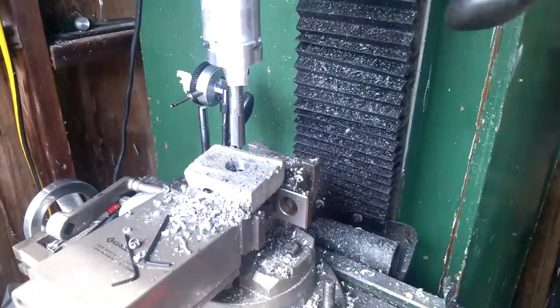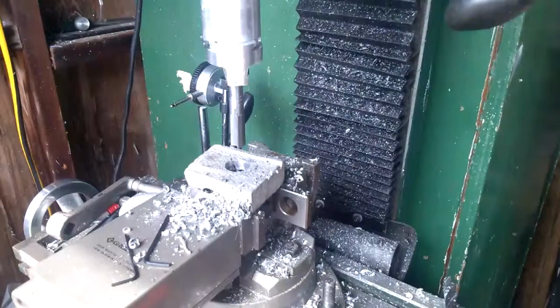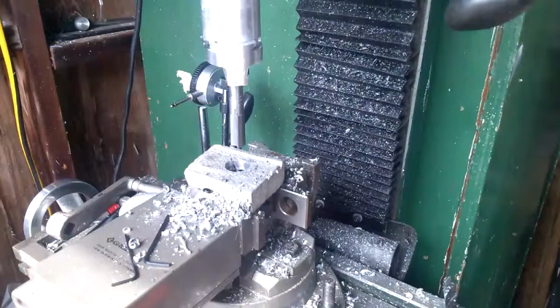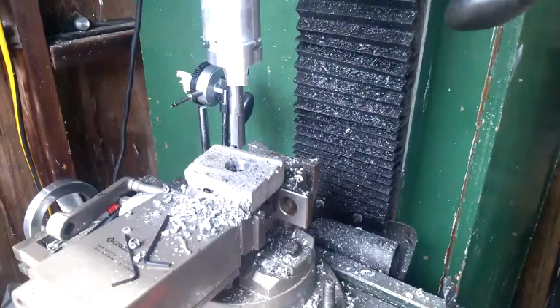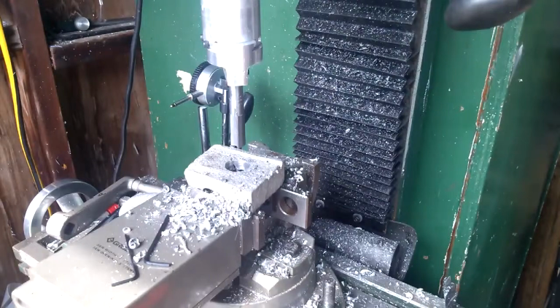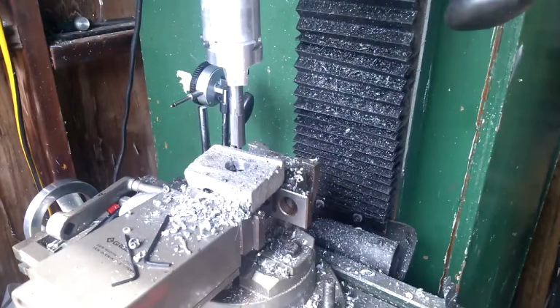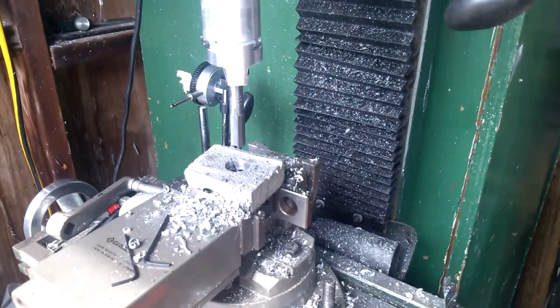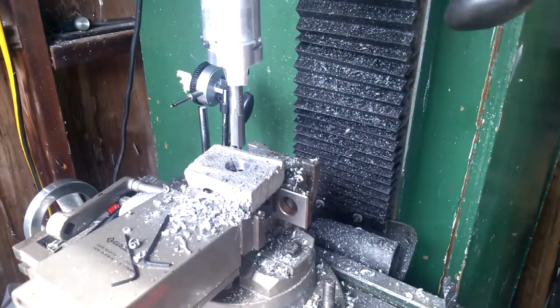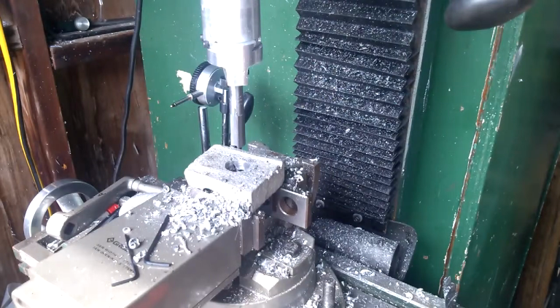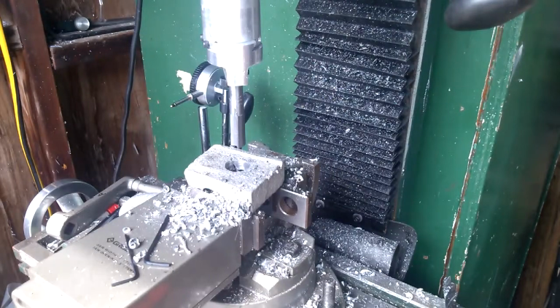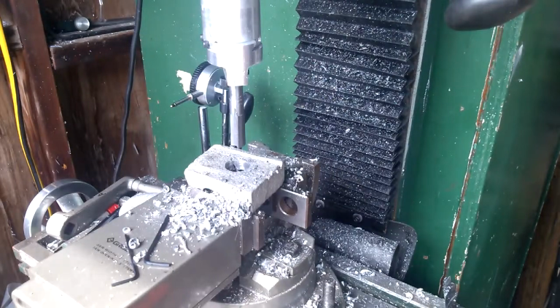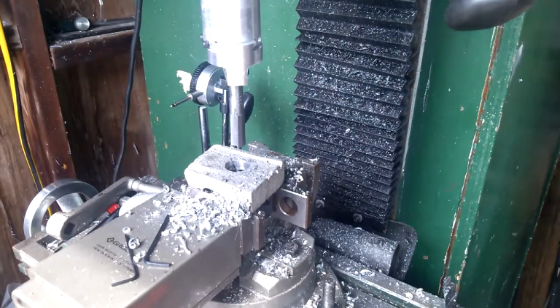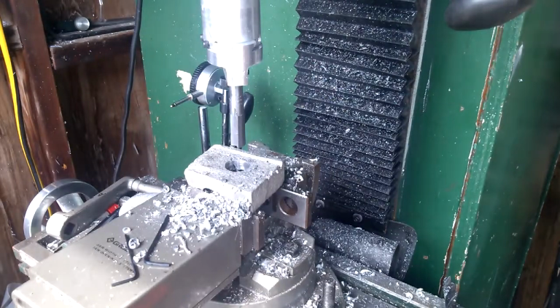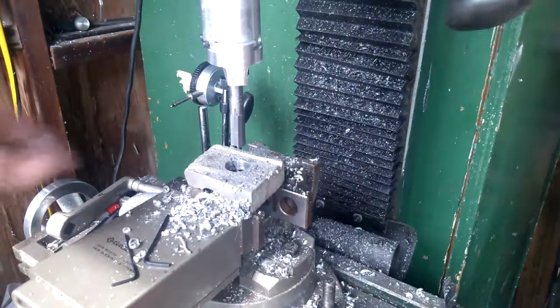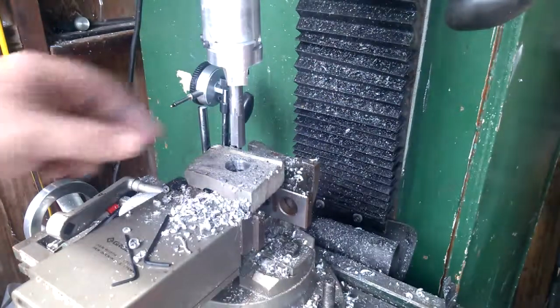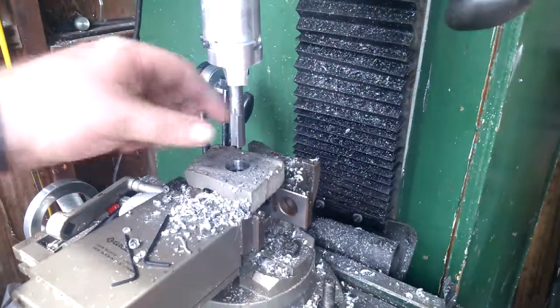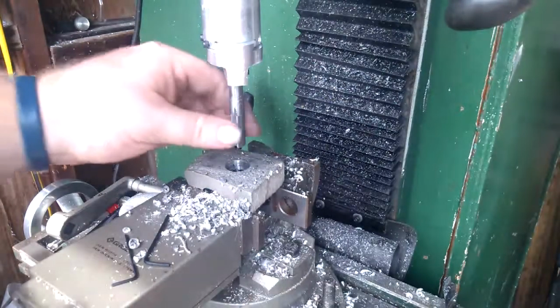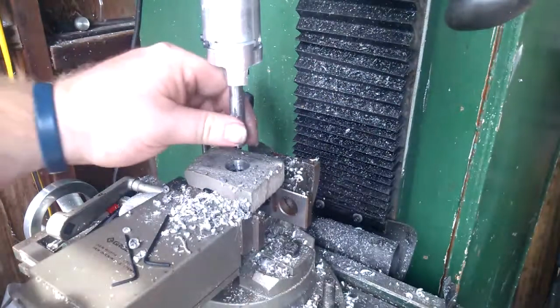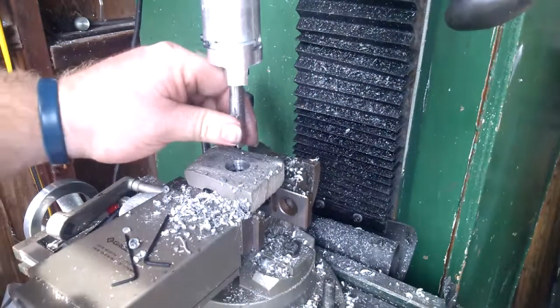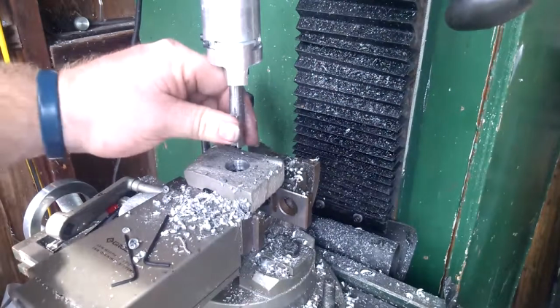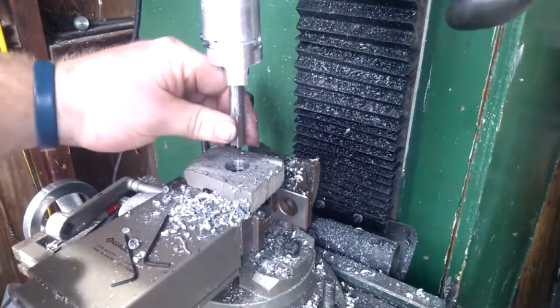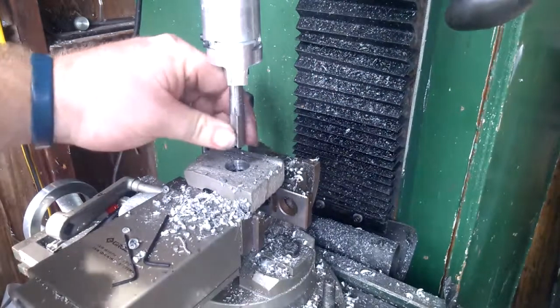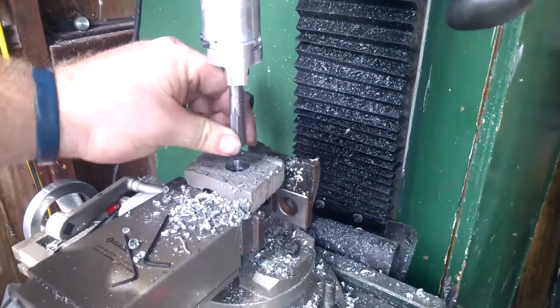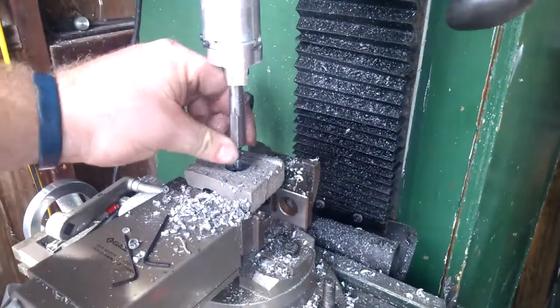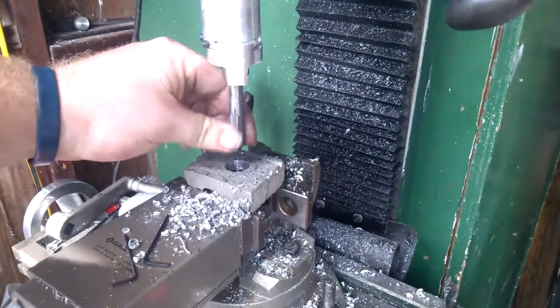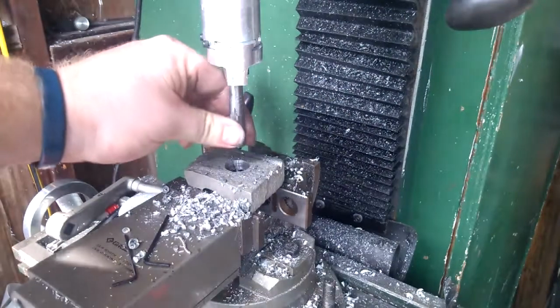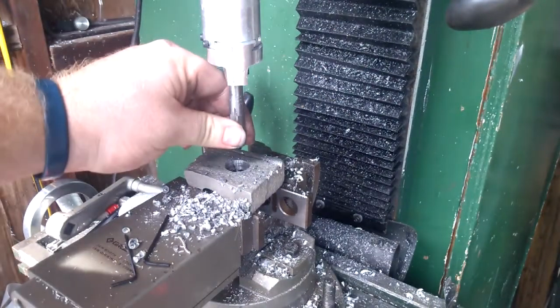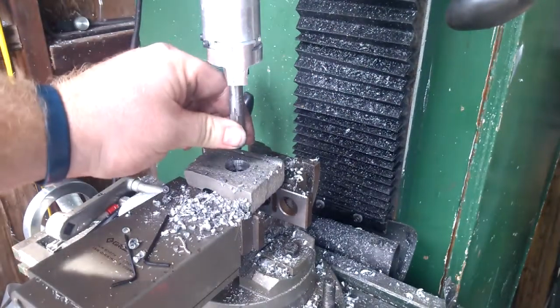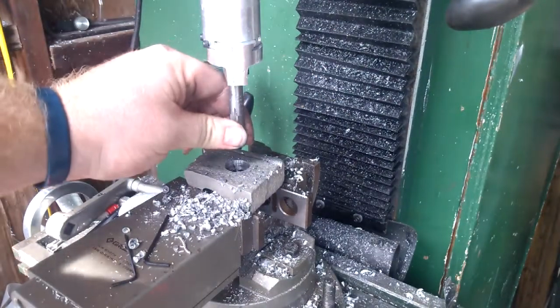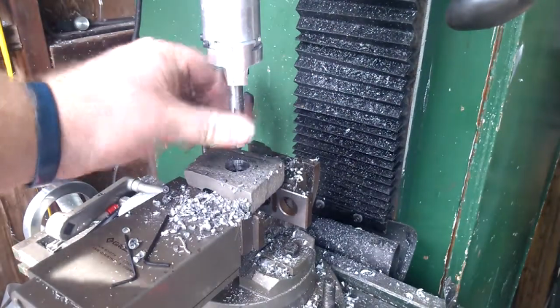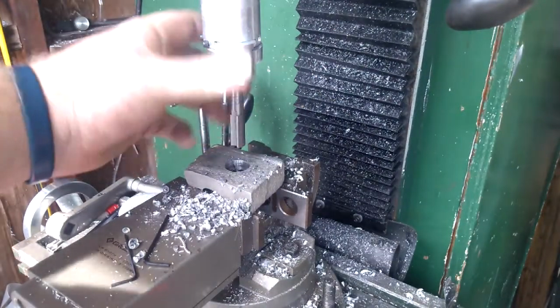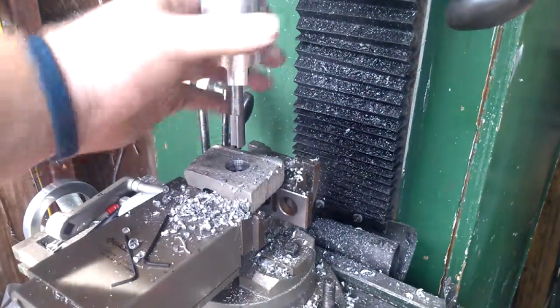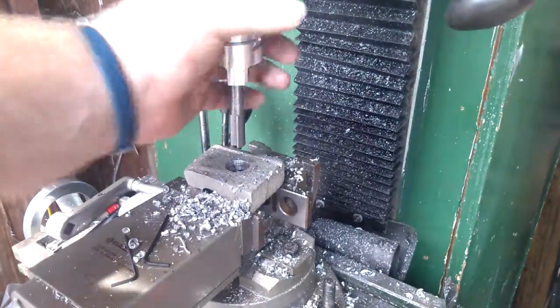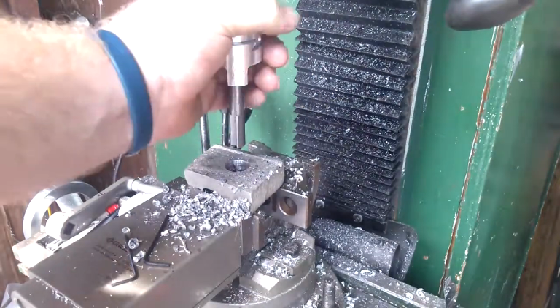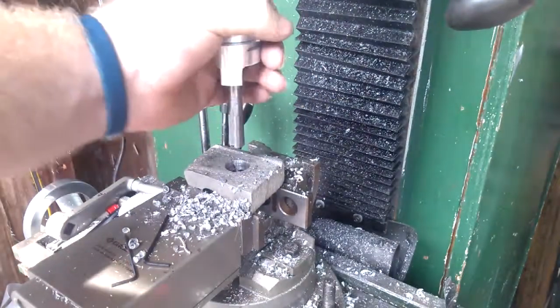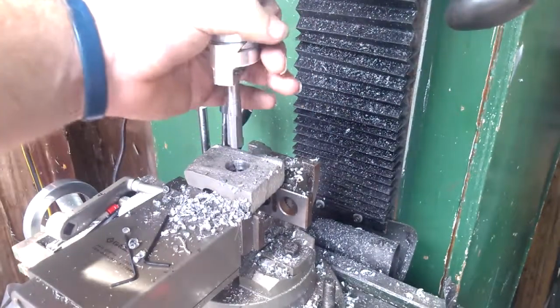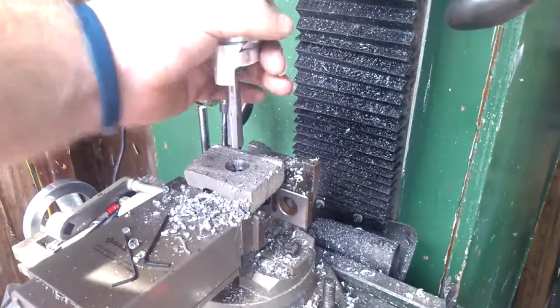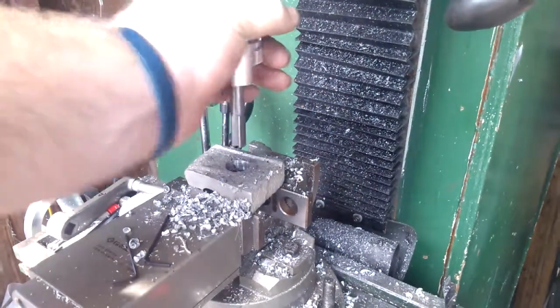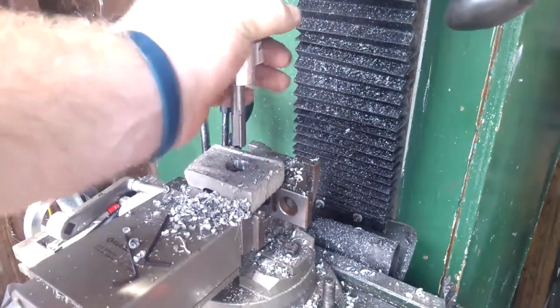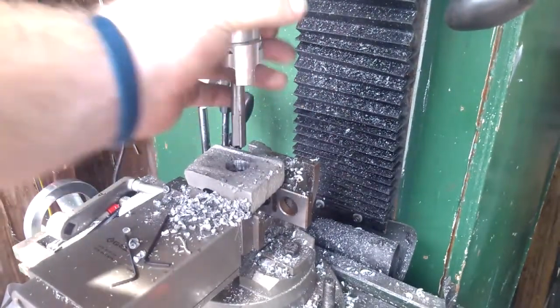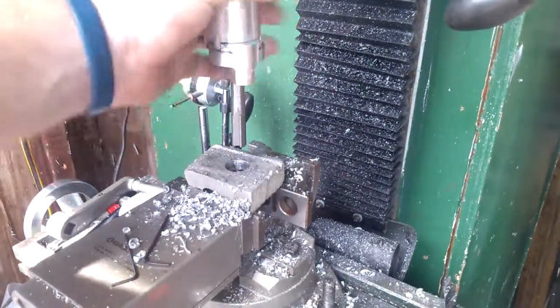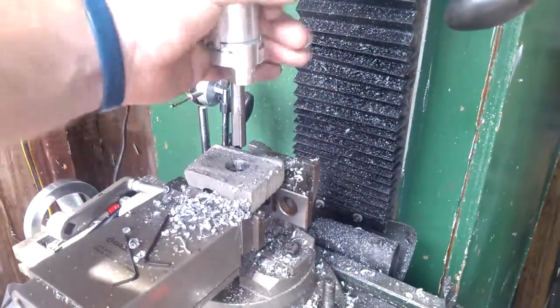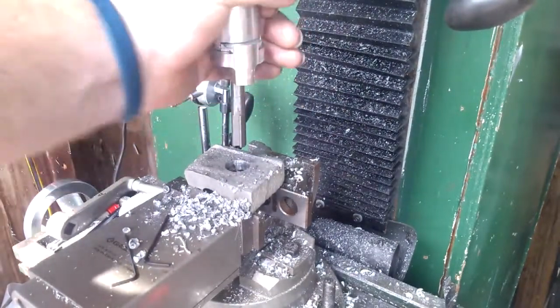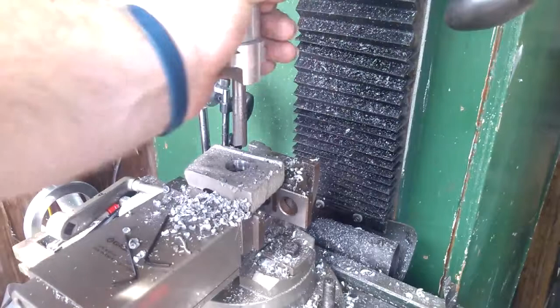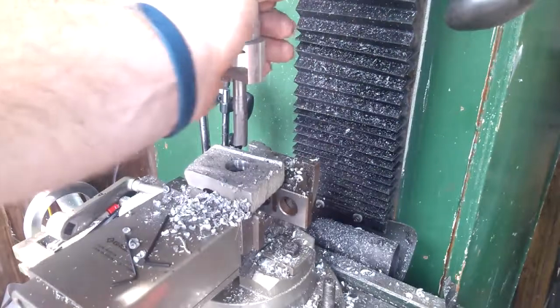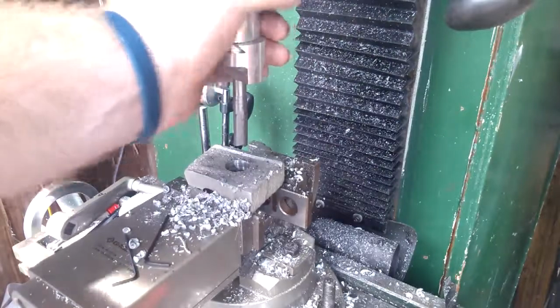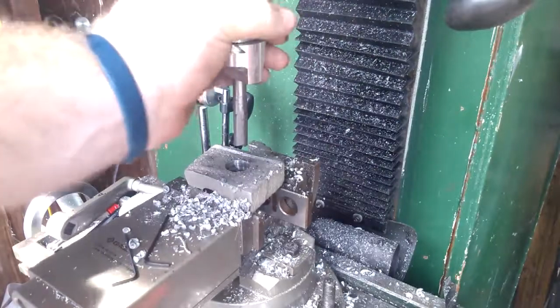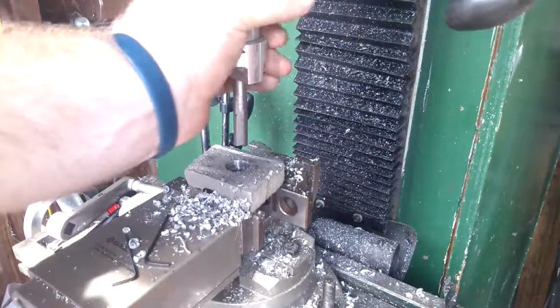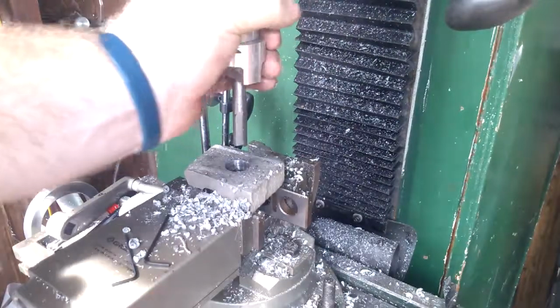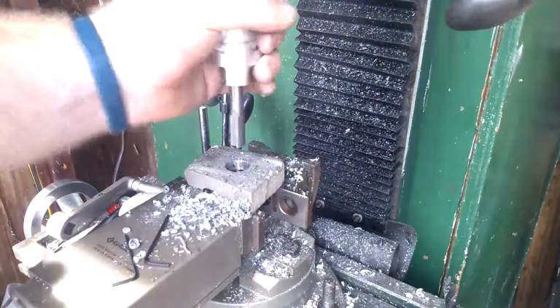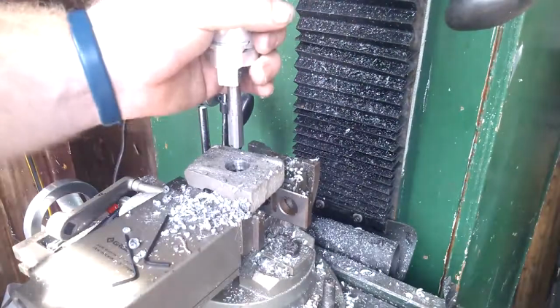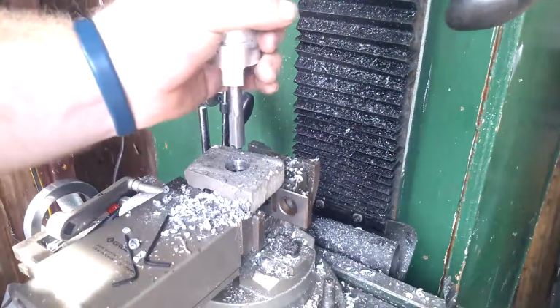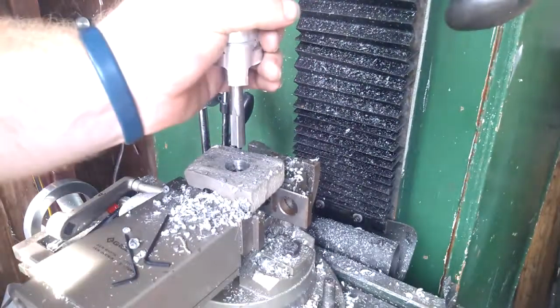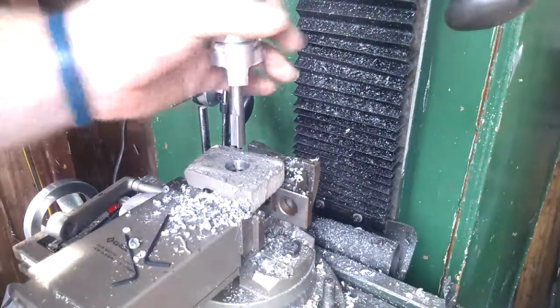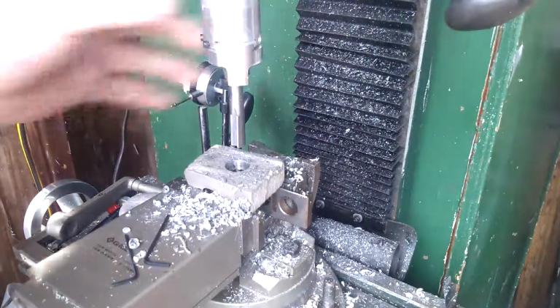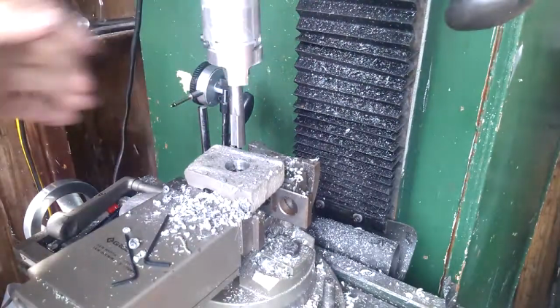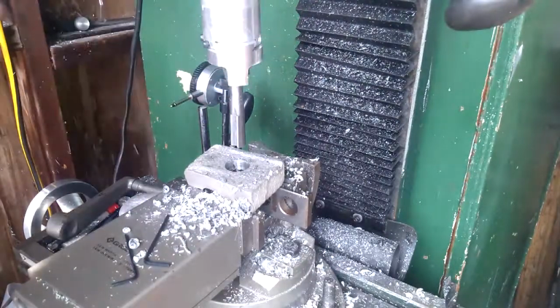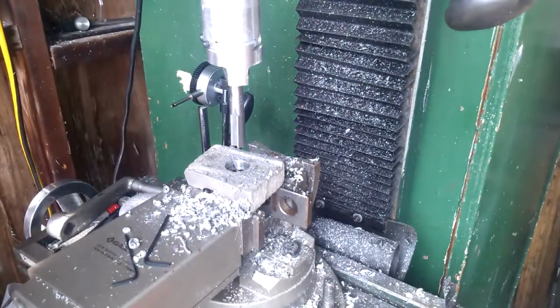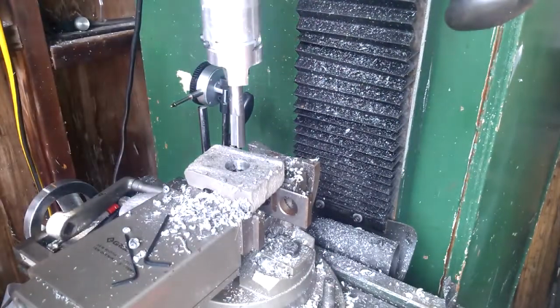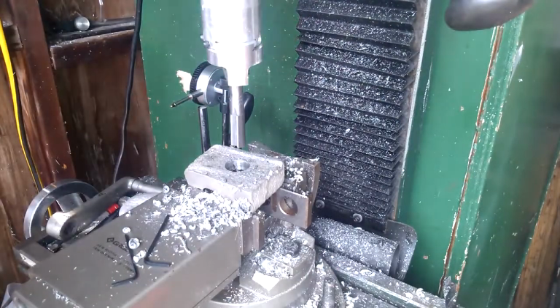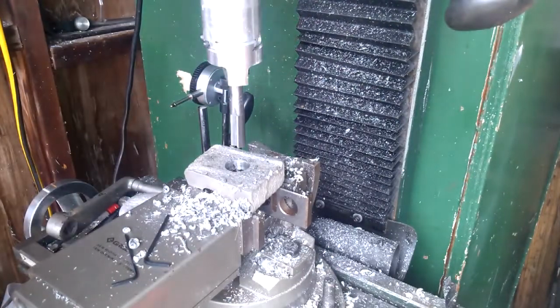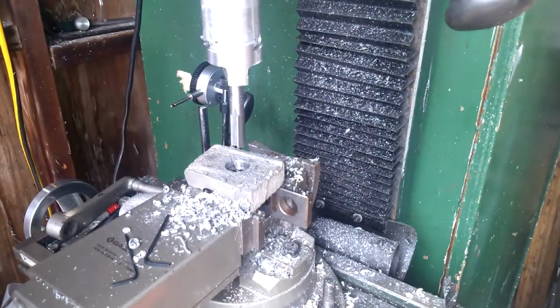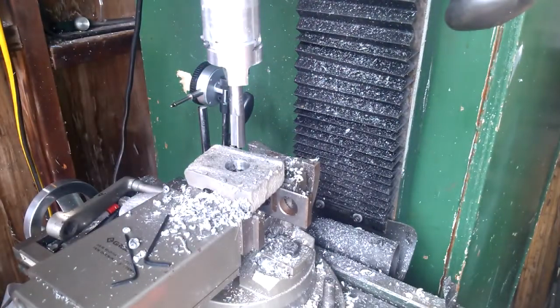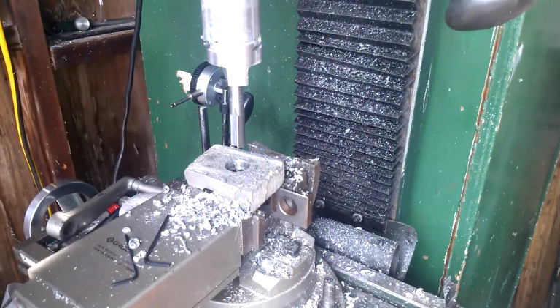Hey guys, I just made myself a little temporary cutter here, got the whole boring head assembled, and I'm going to show you how it looks.